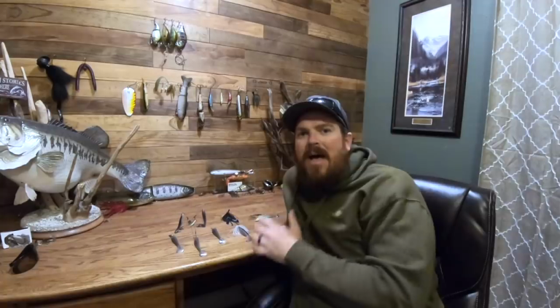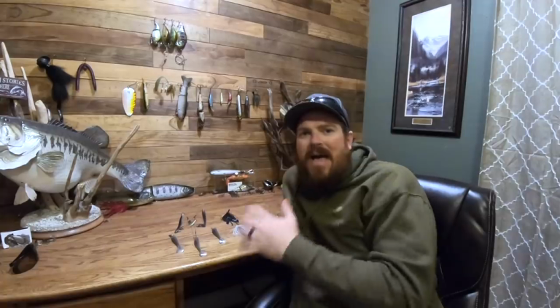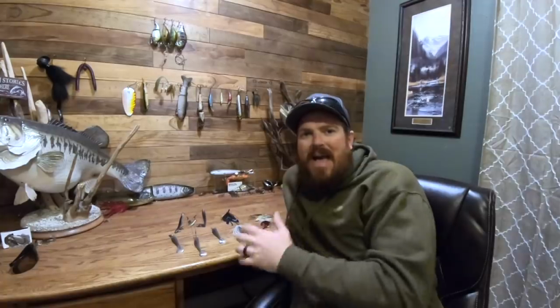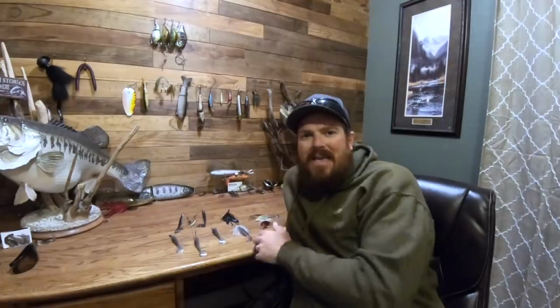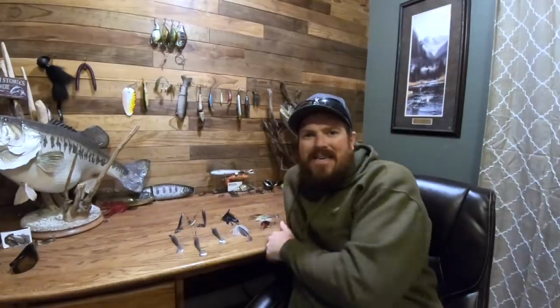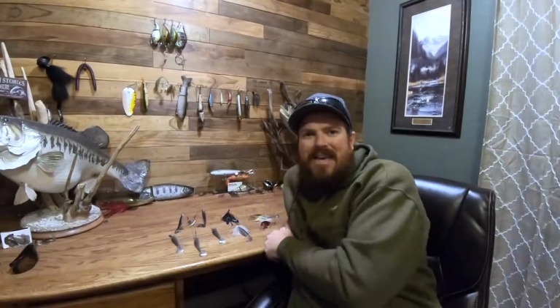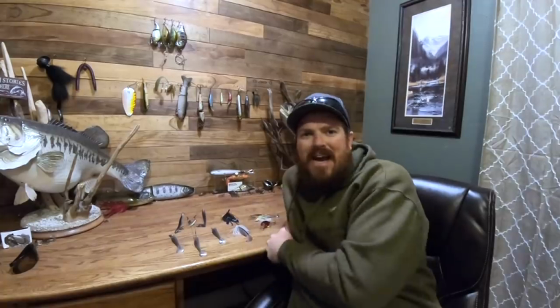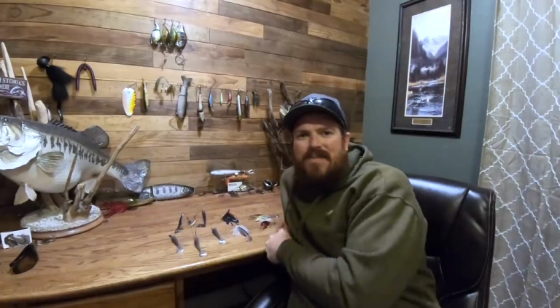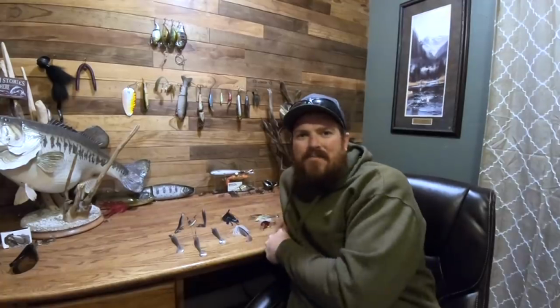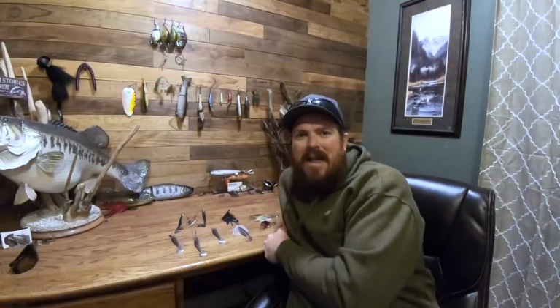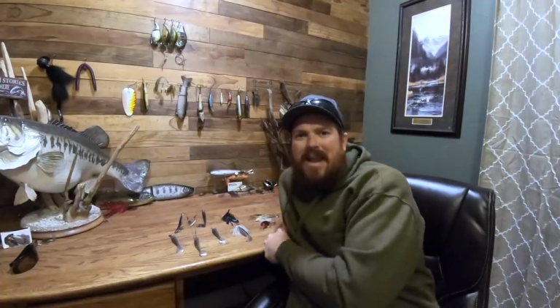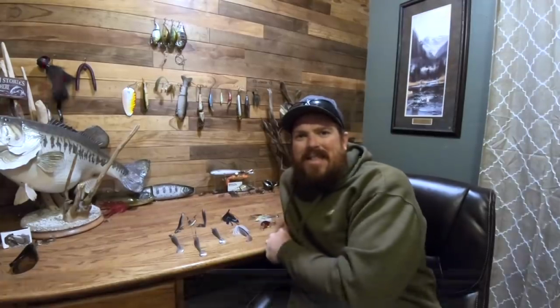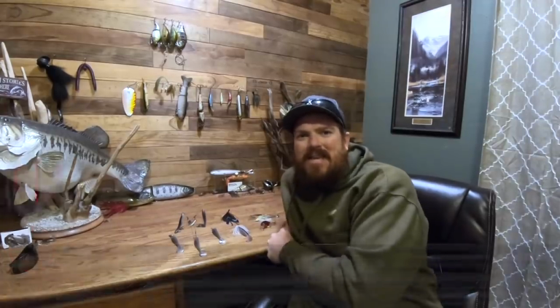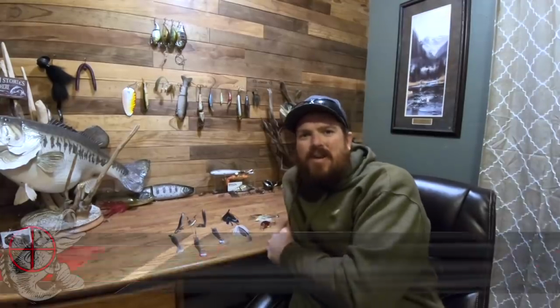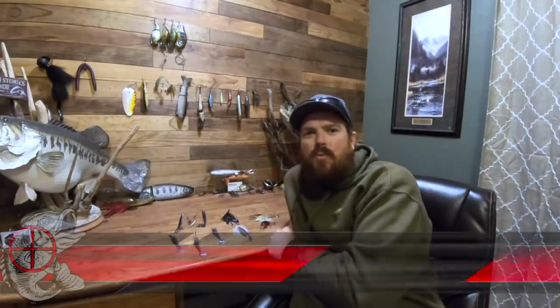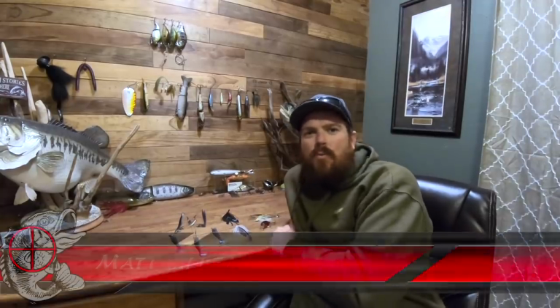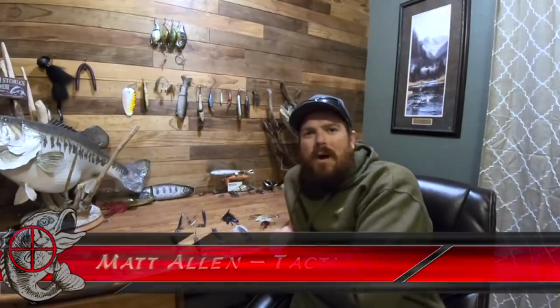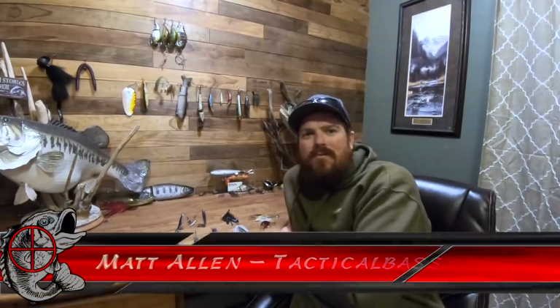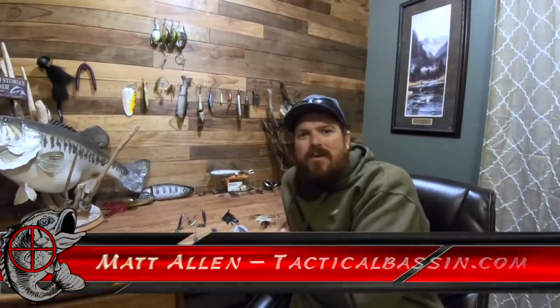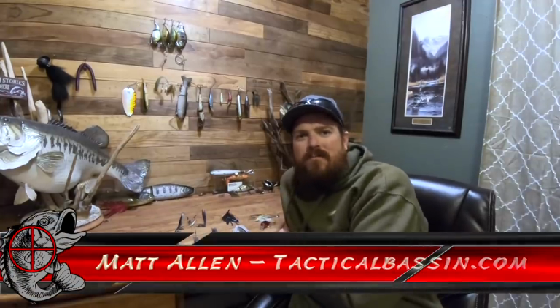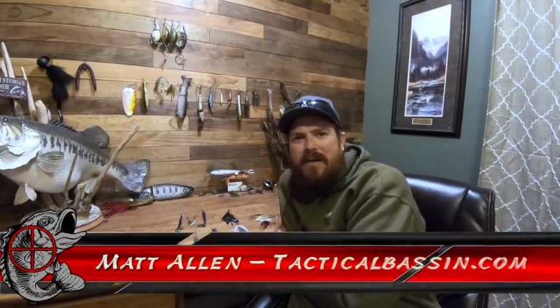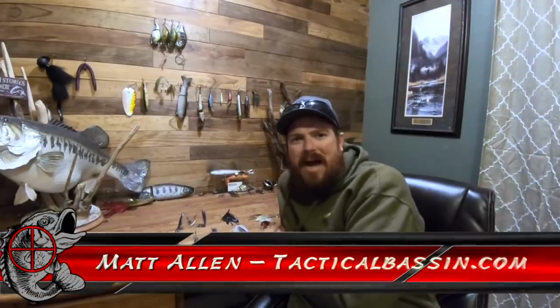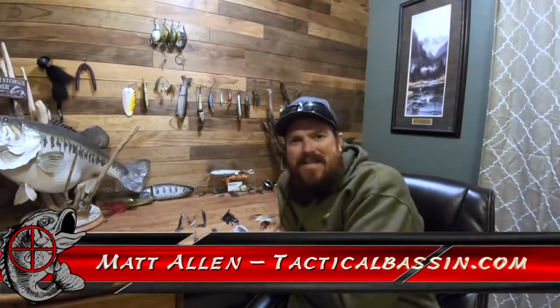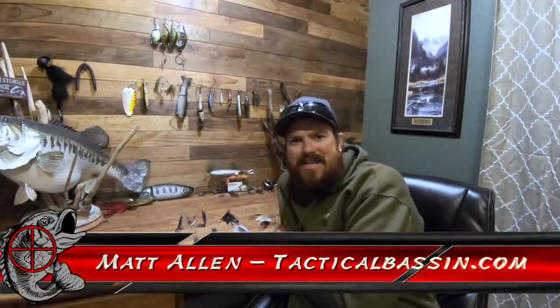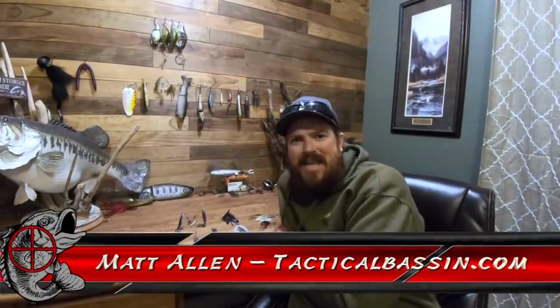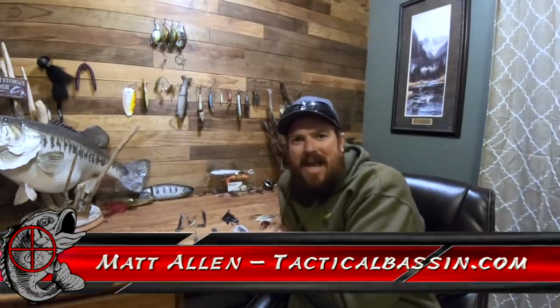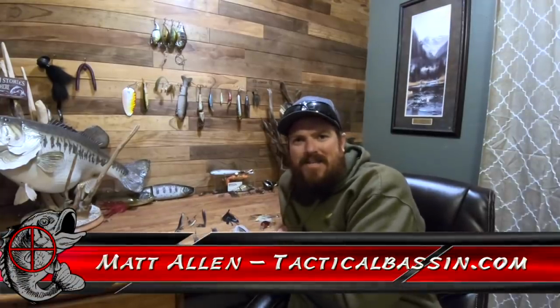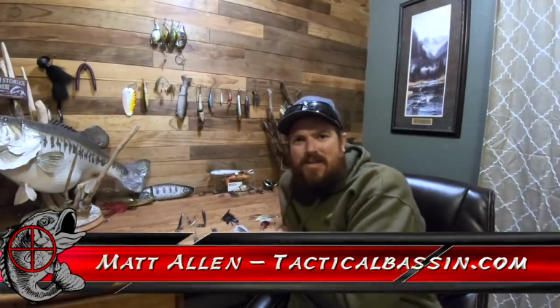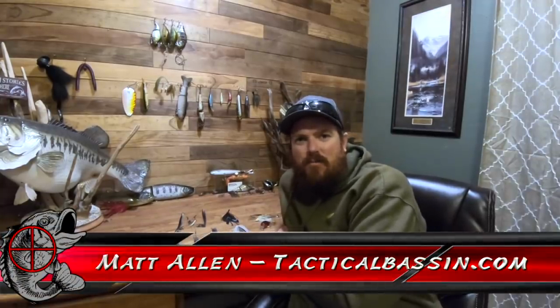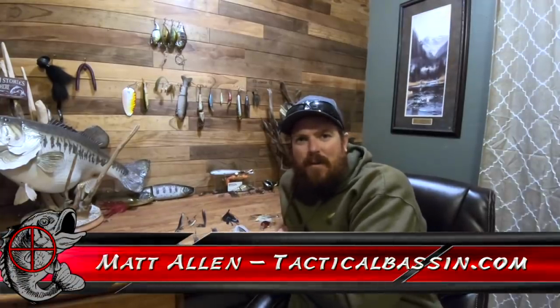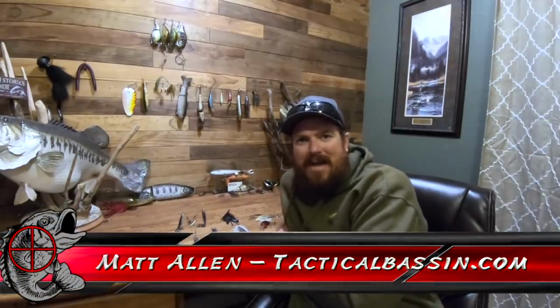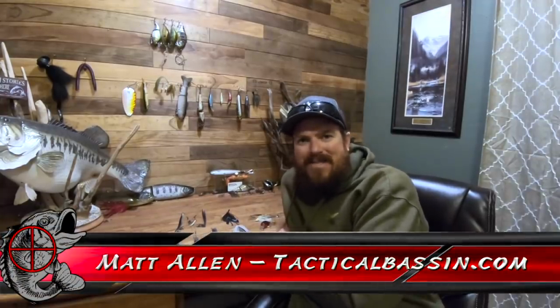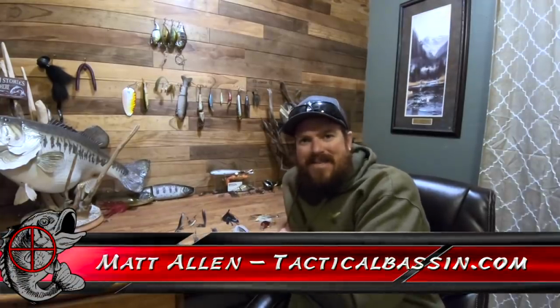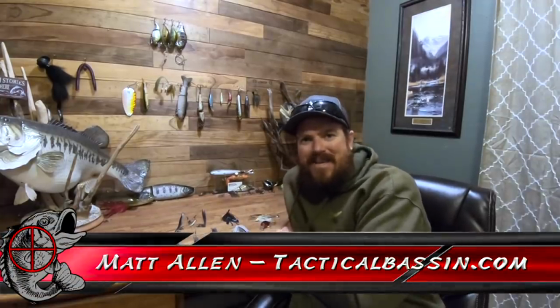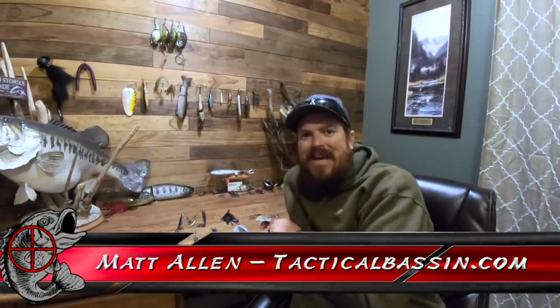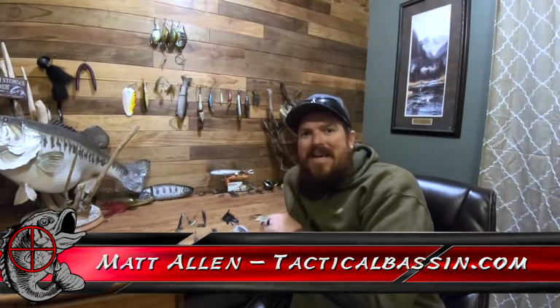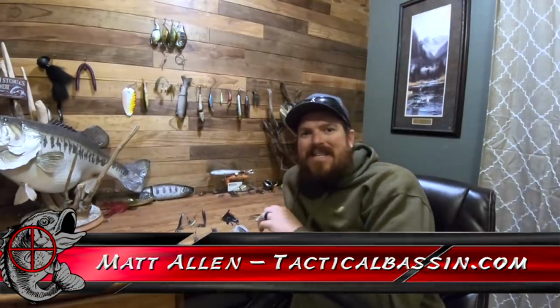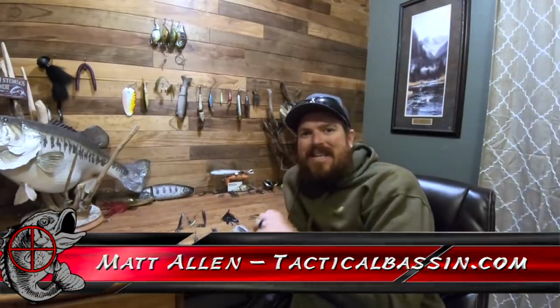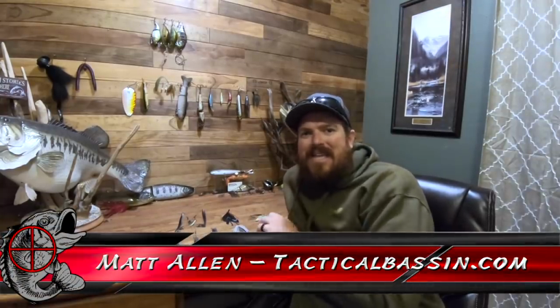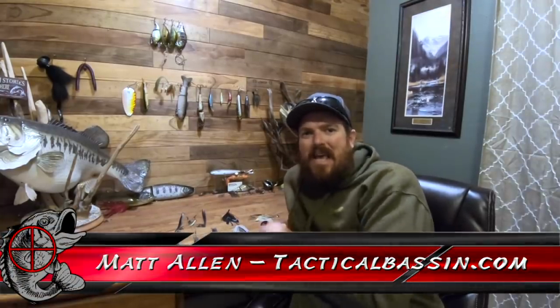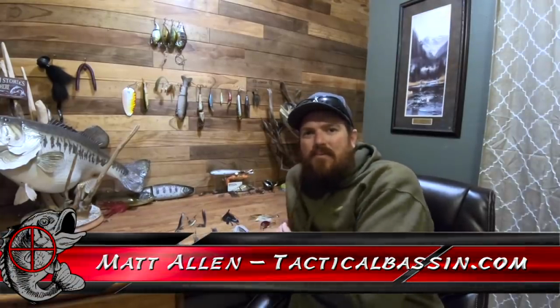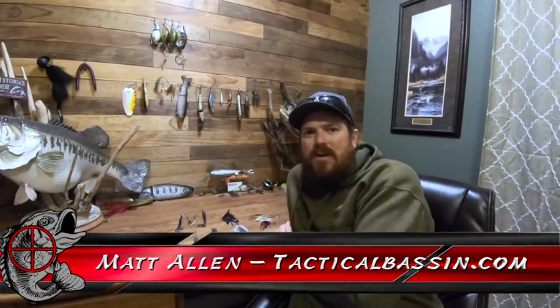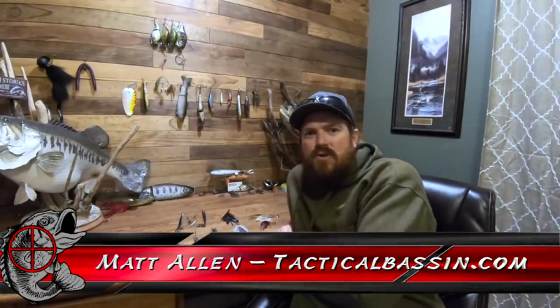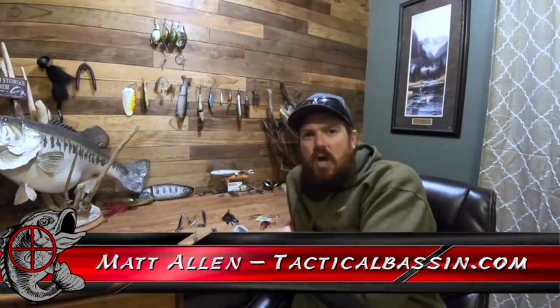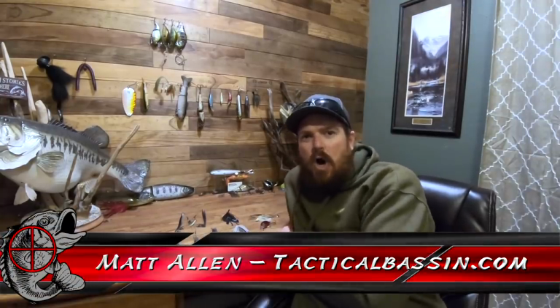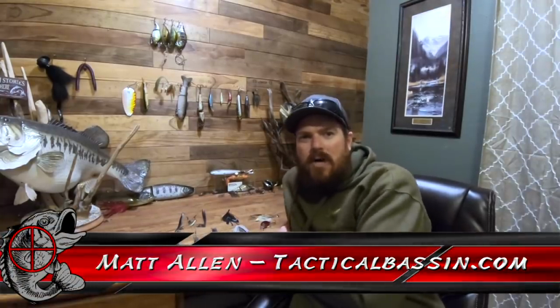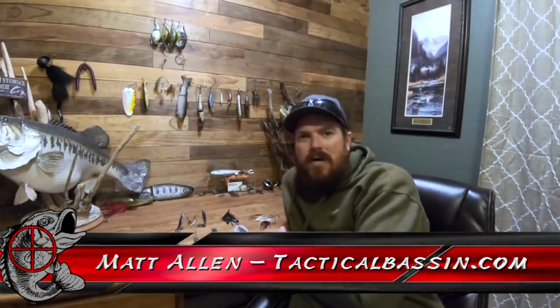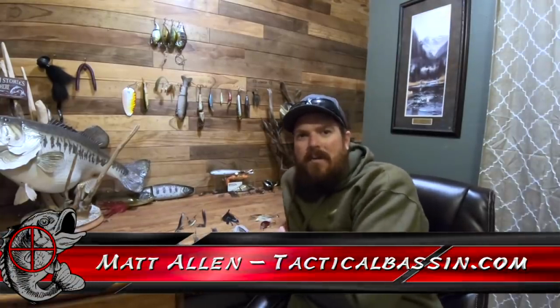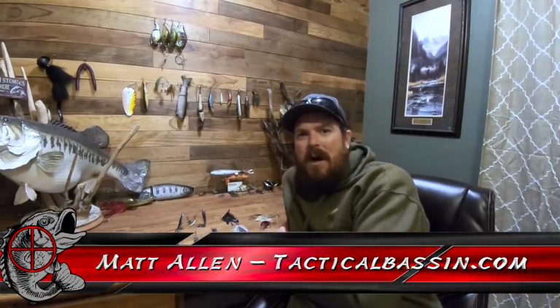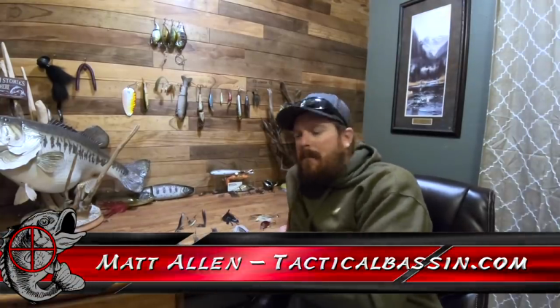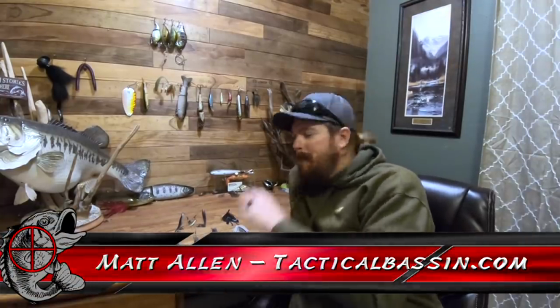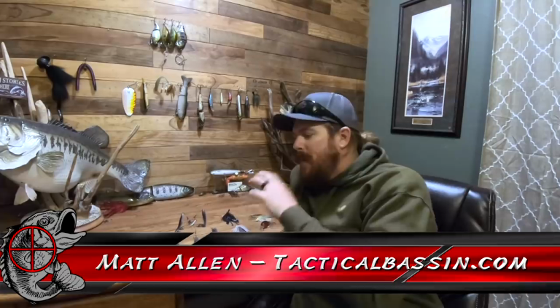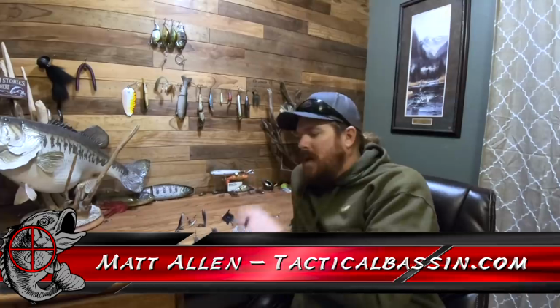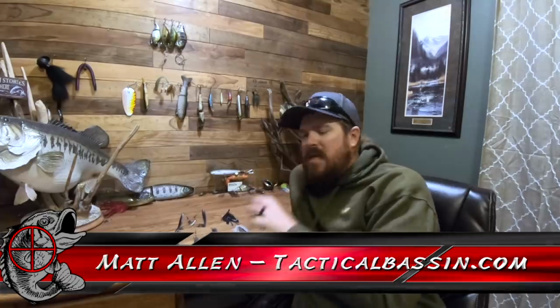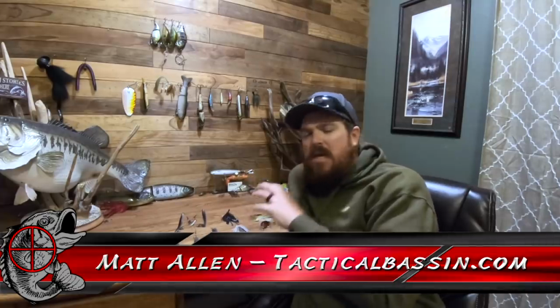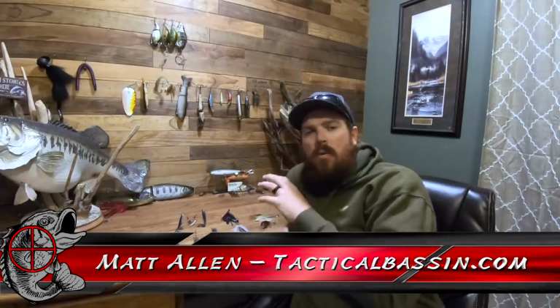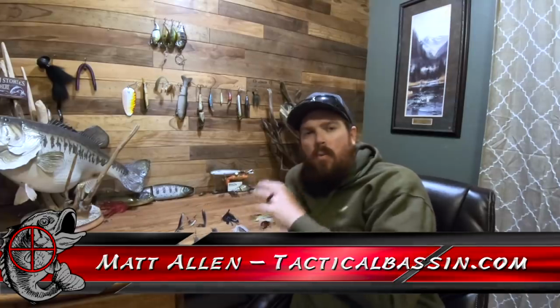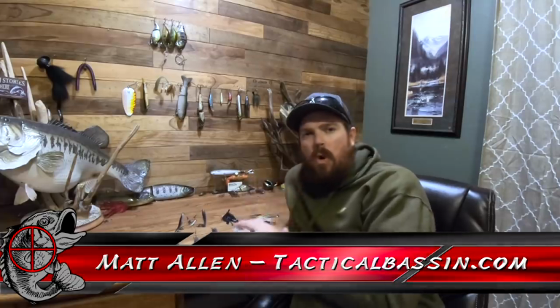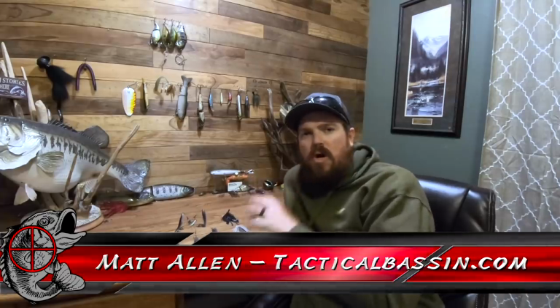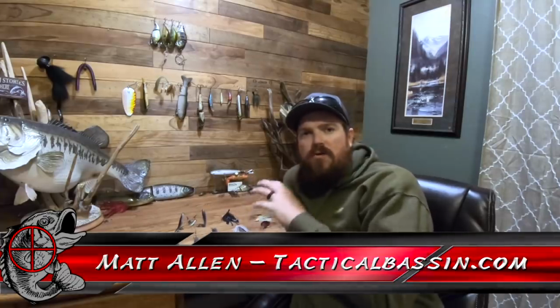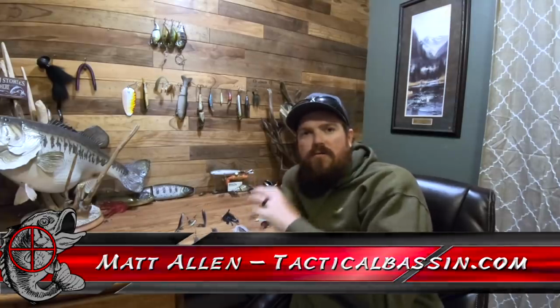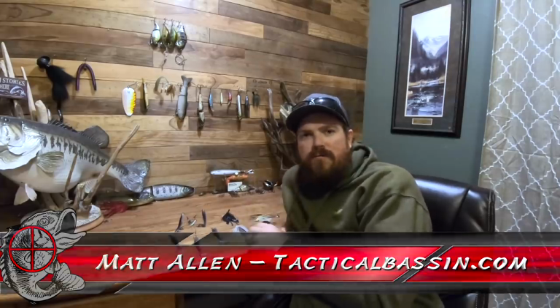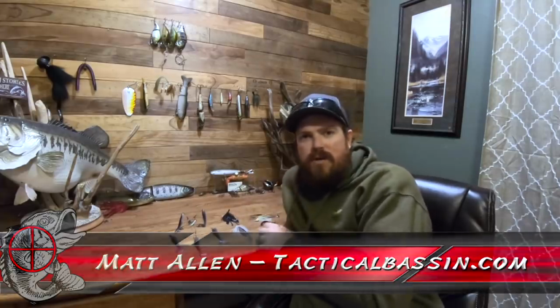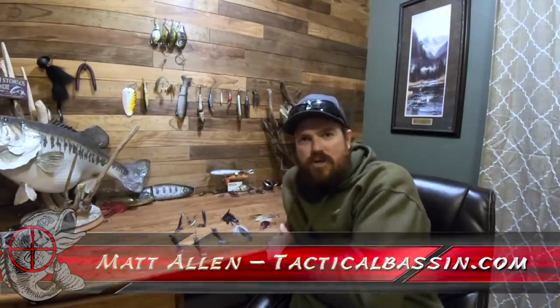Hey guys, Matt Allen here. Welcome back to Tactical Bassin.